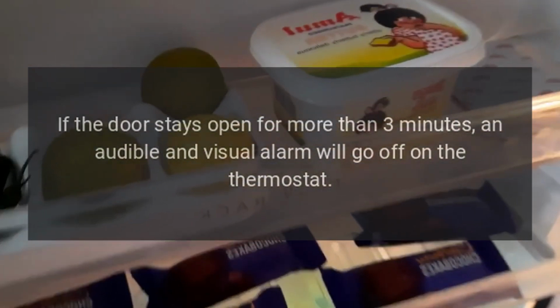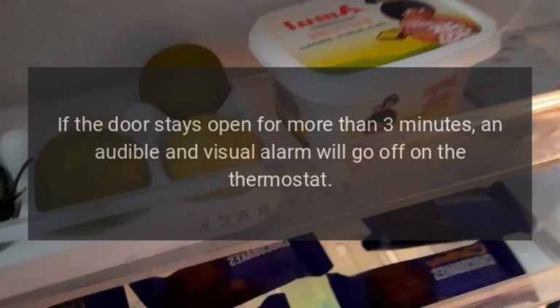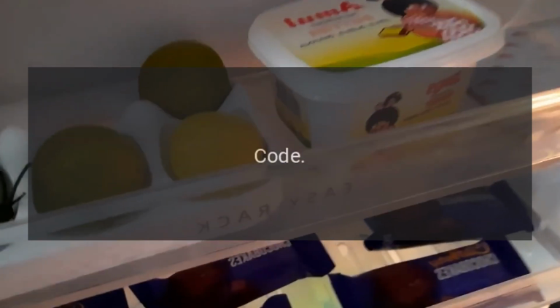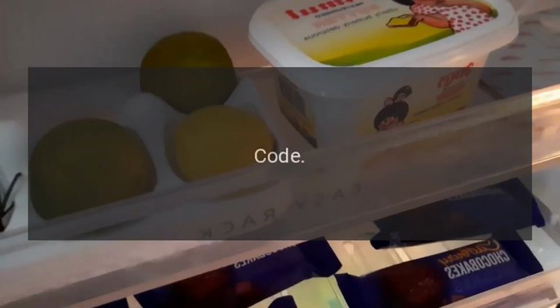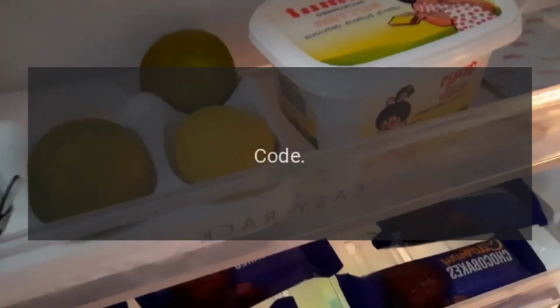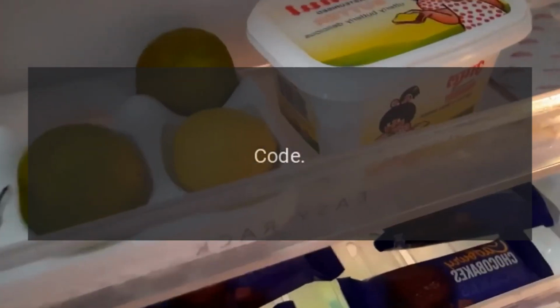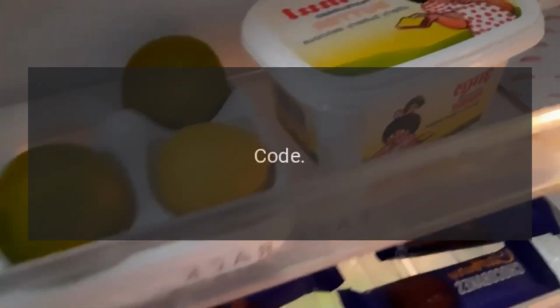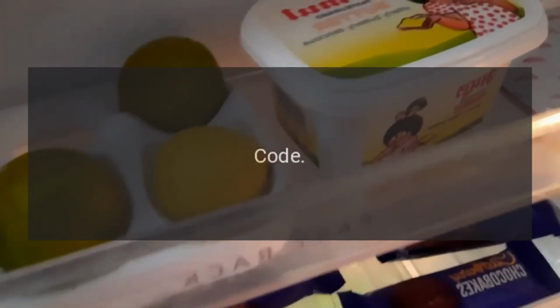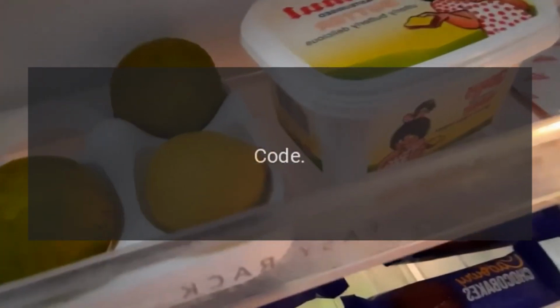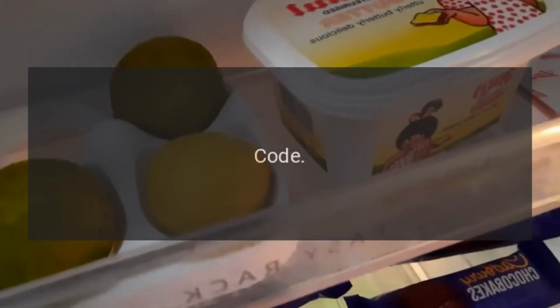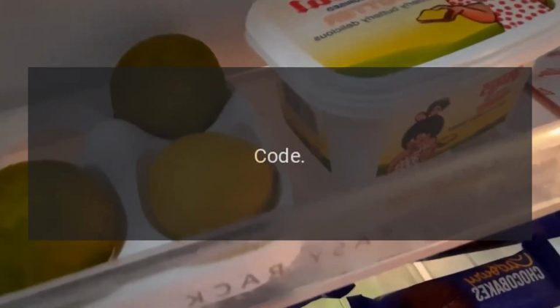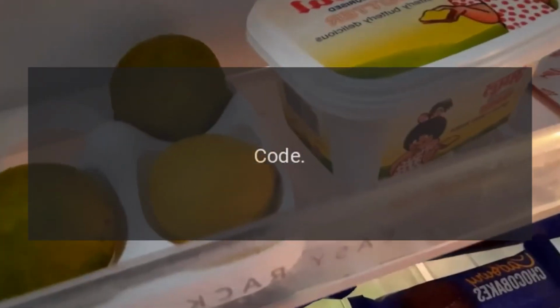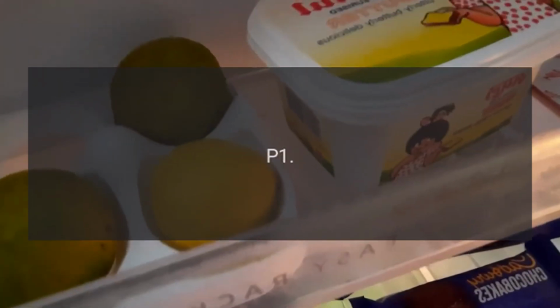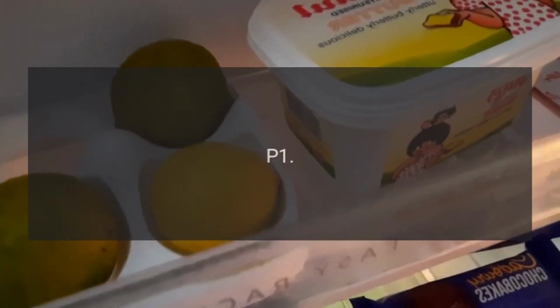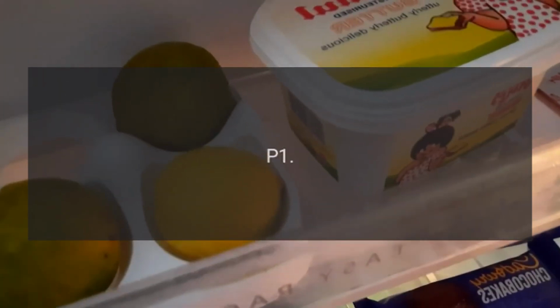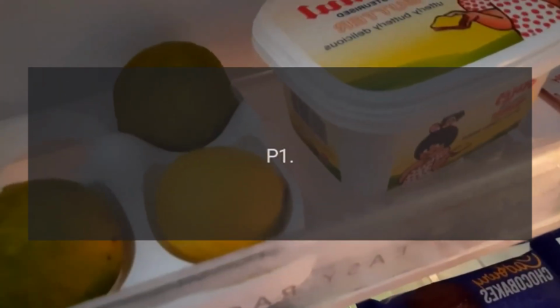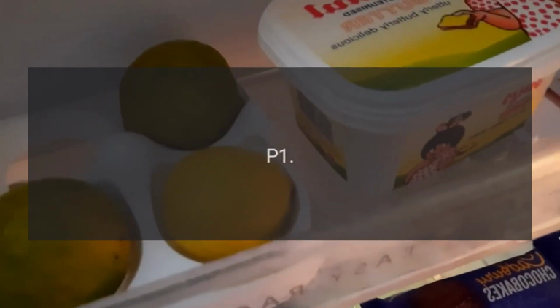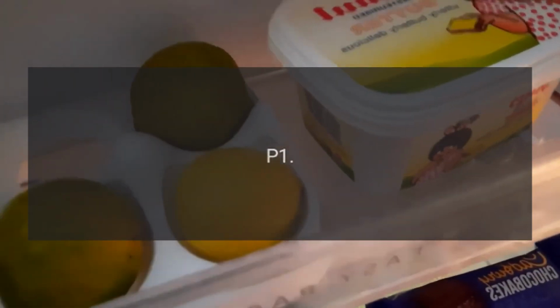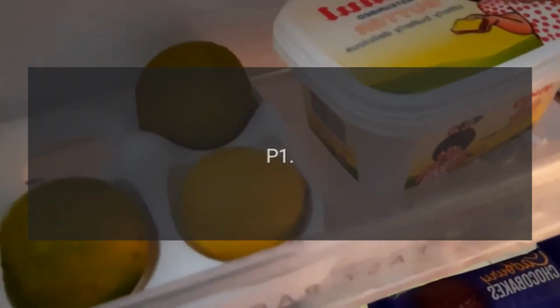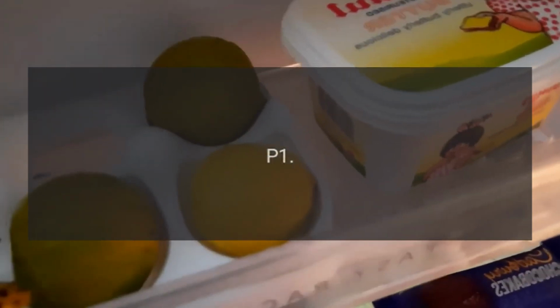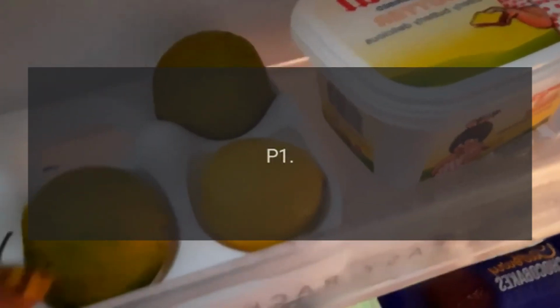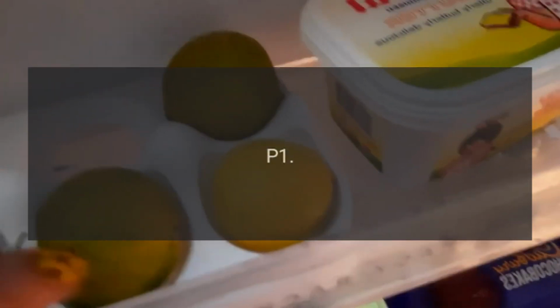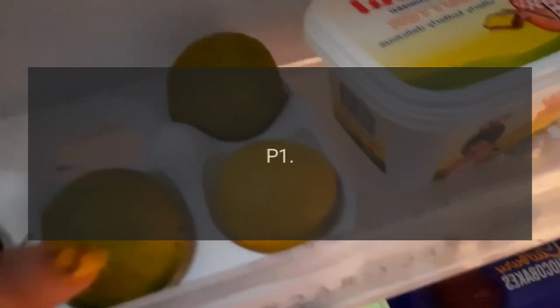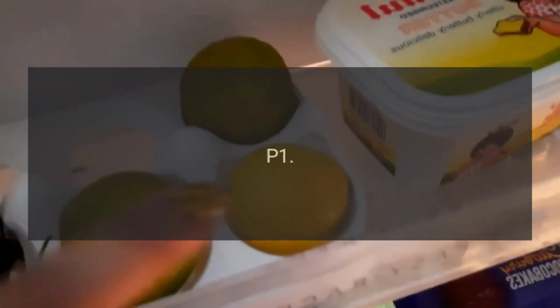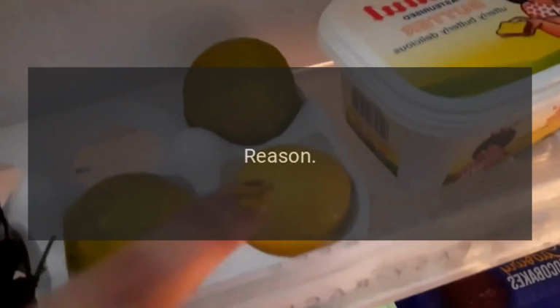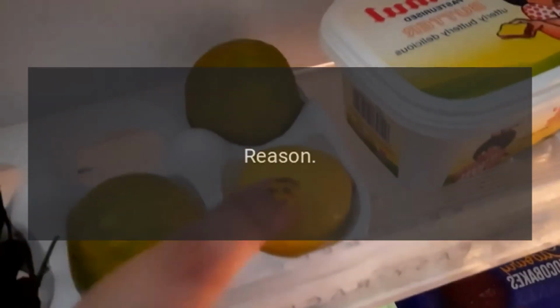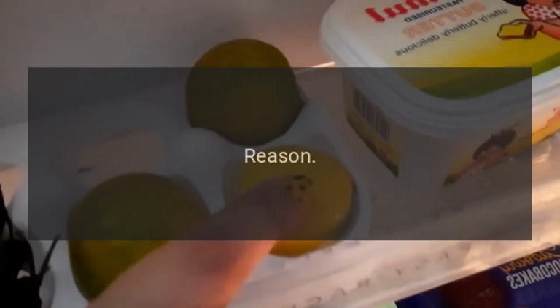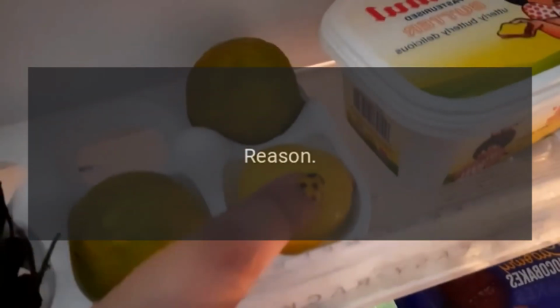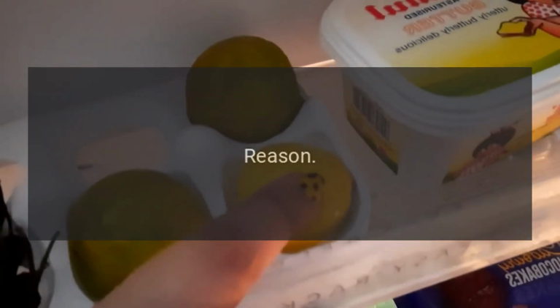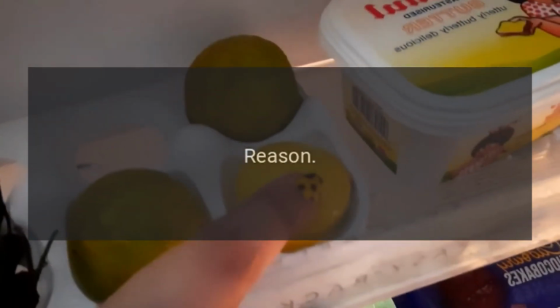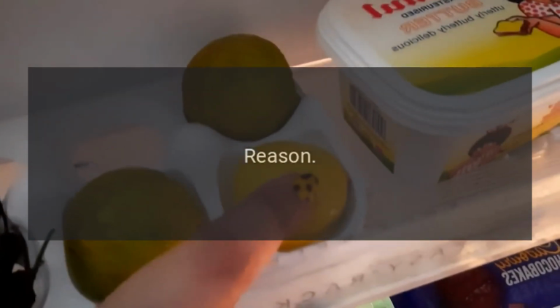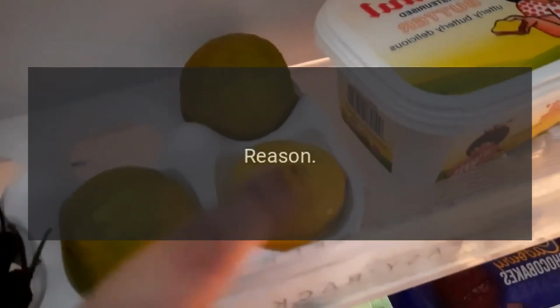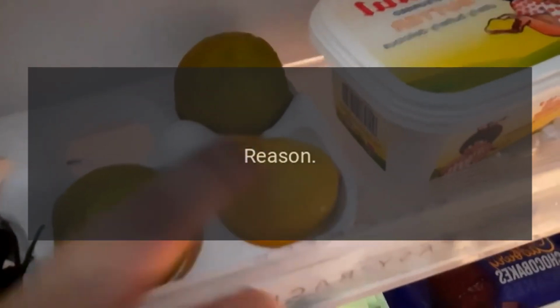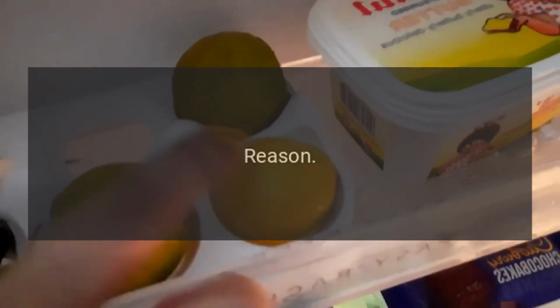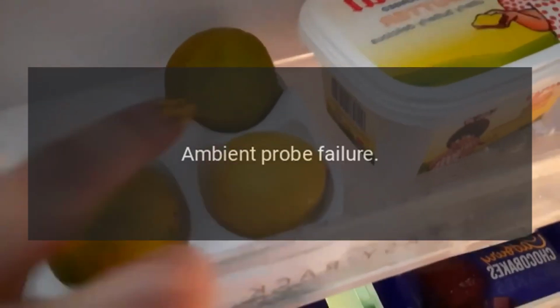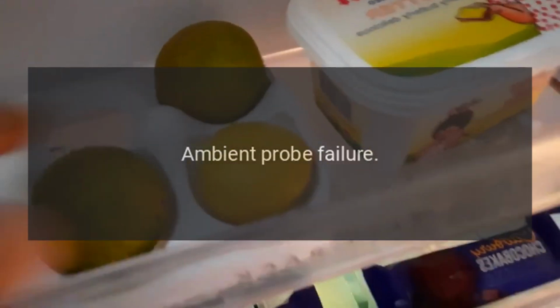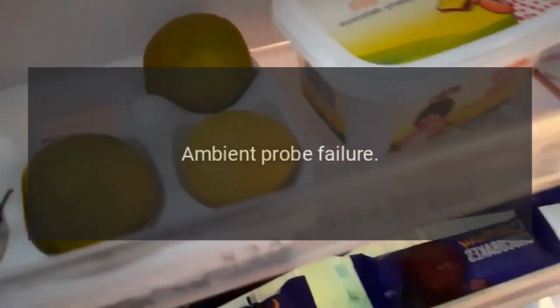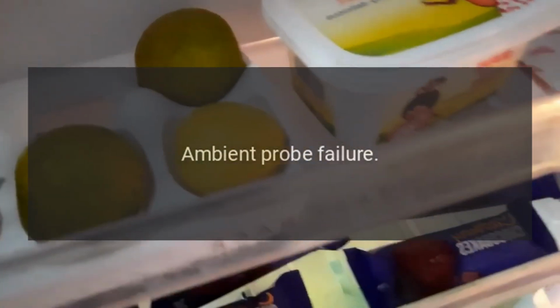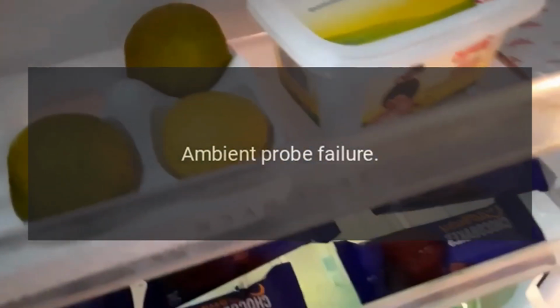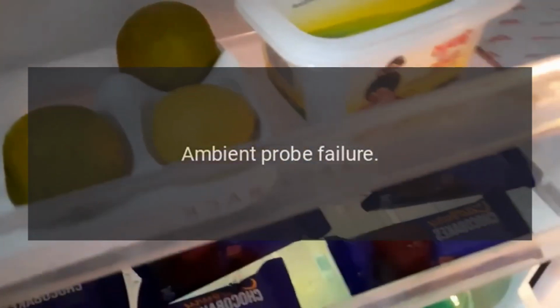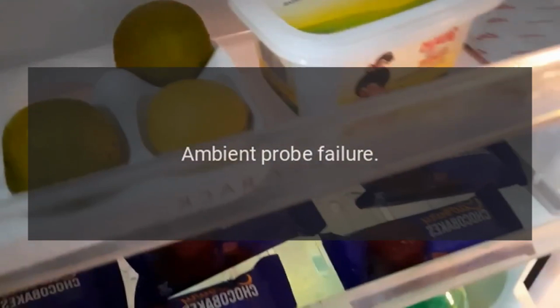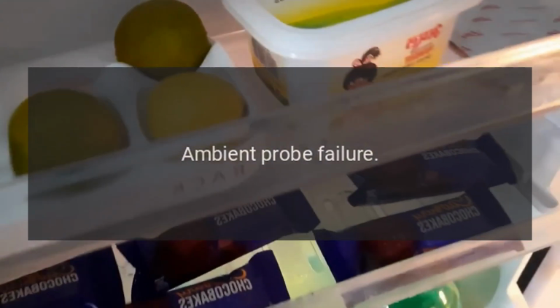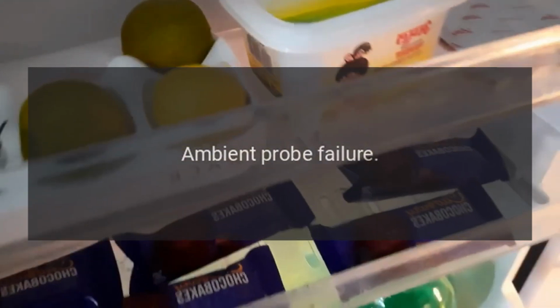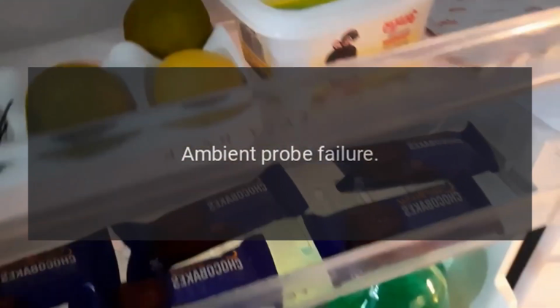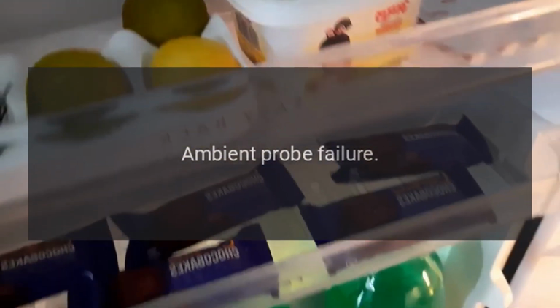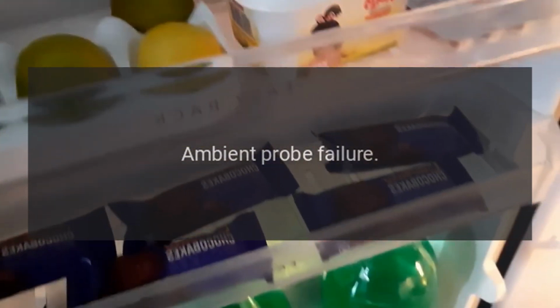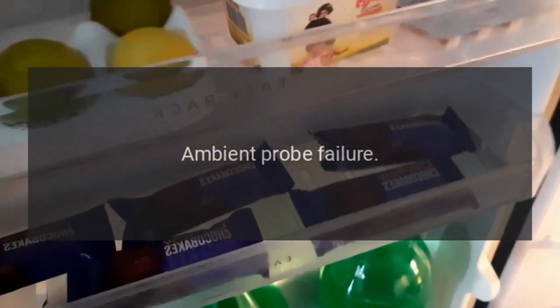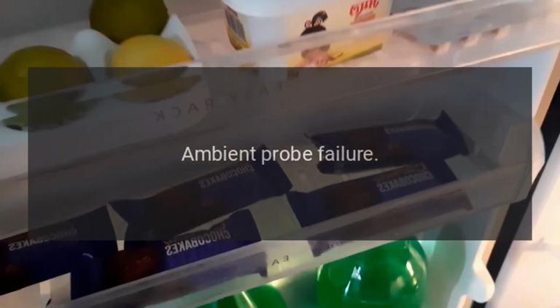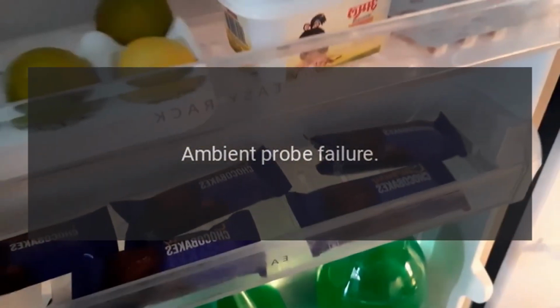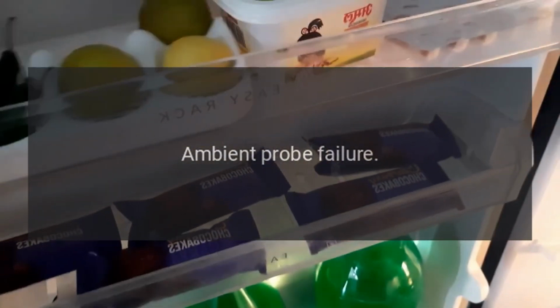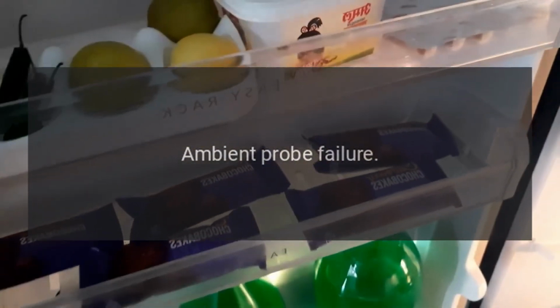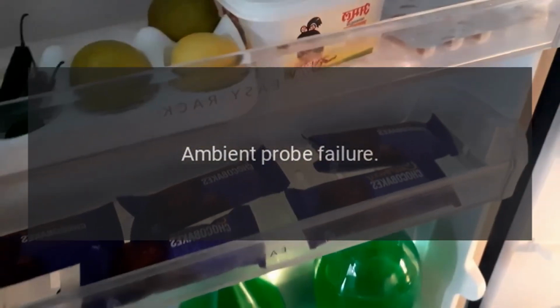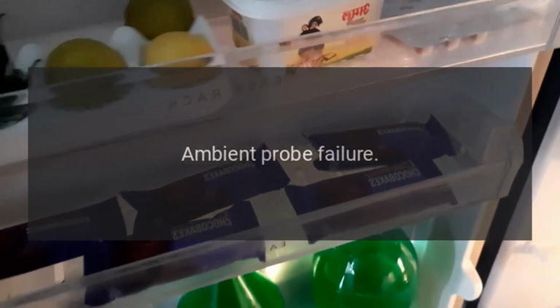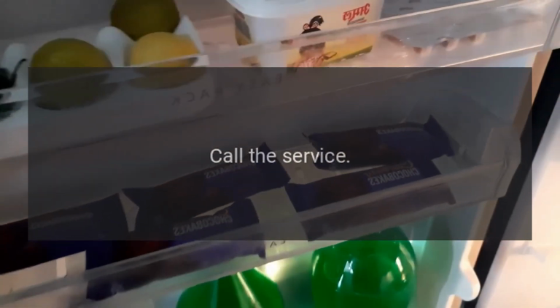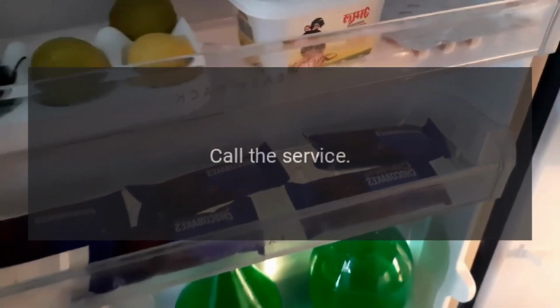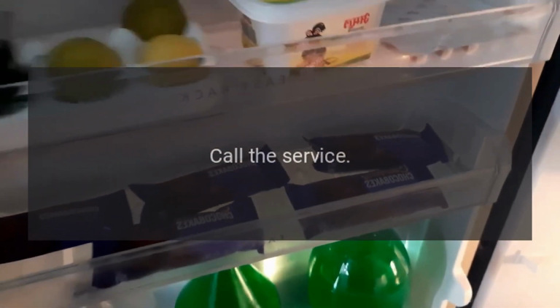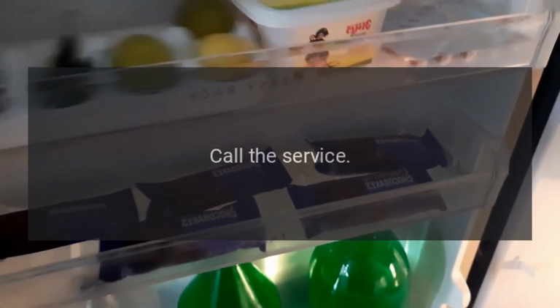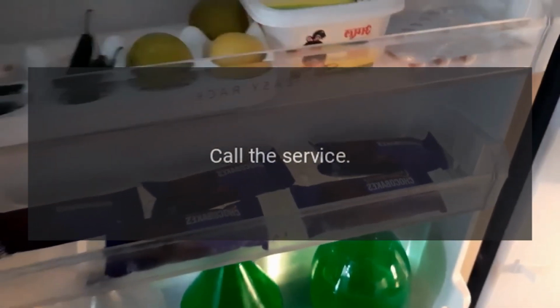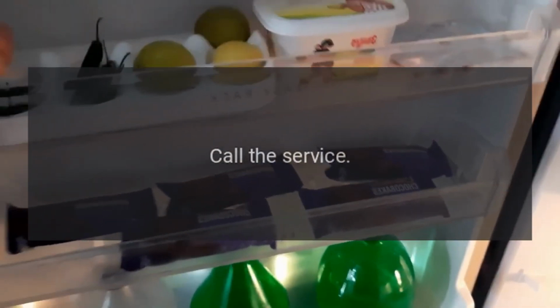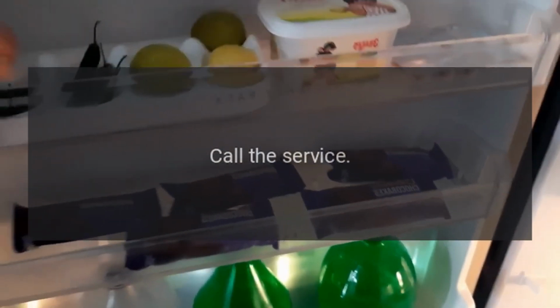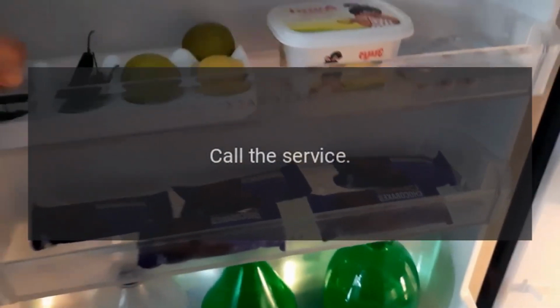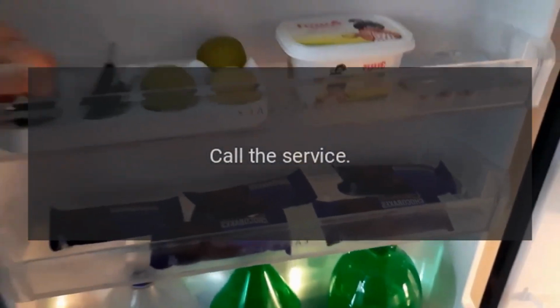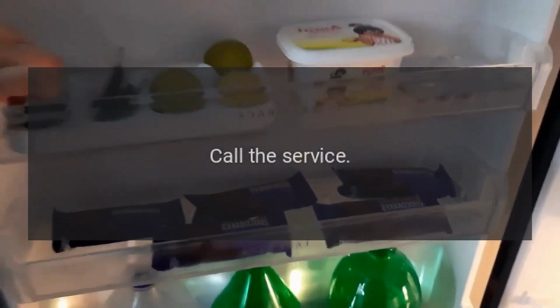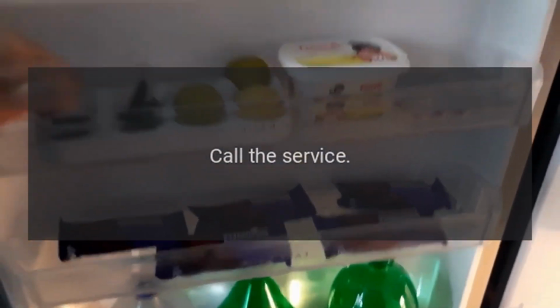Error Code P1 — Reason: Ambient Probe Failure. Call the service.